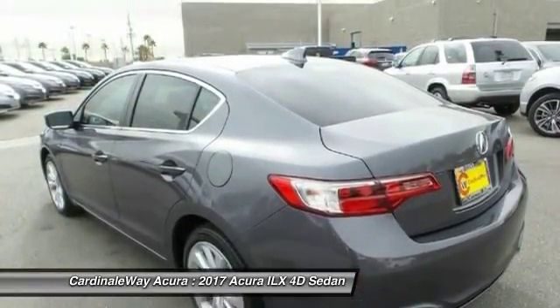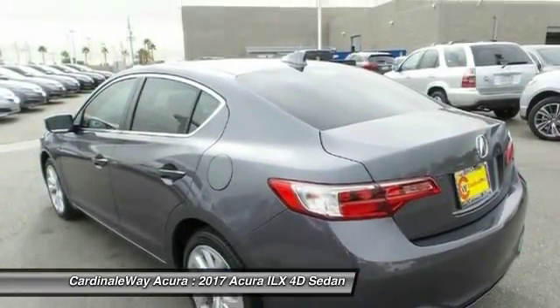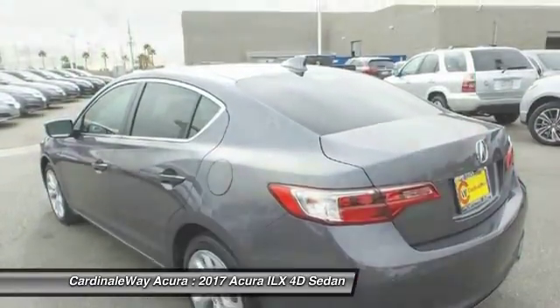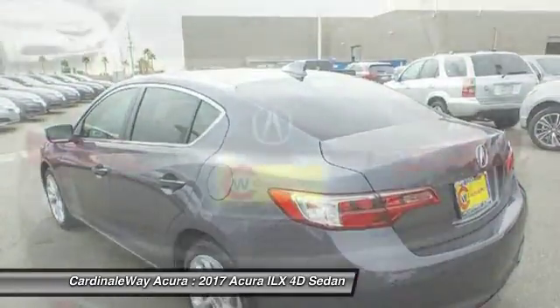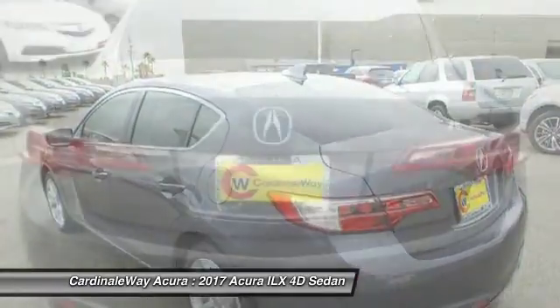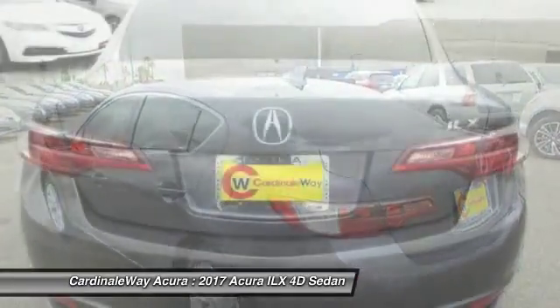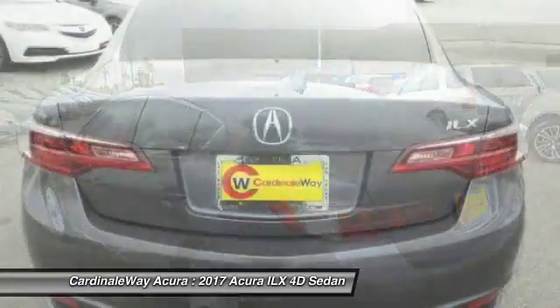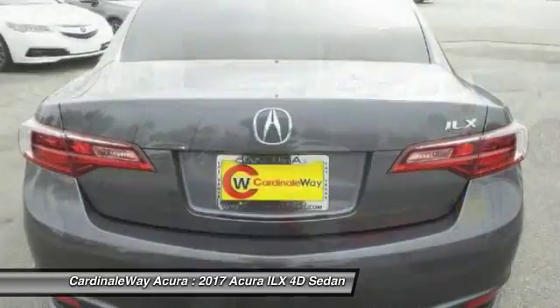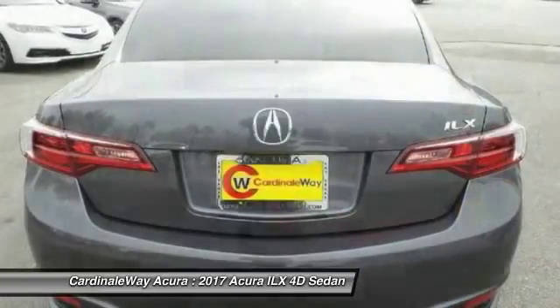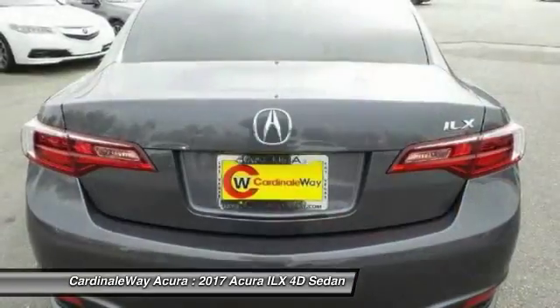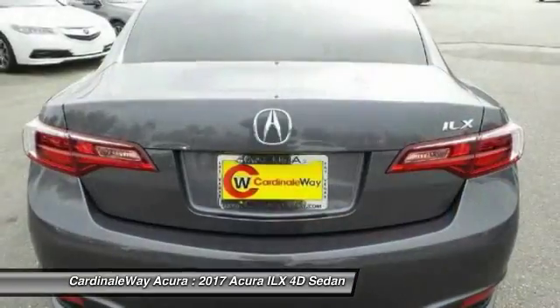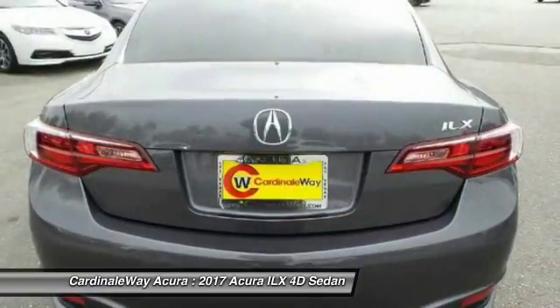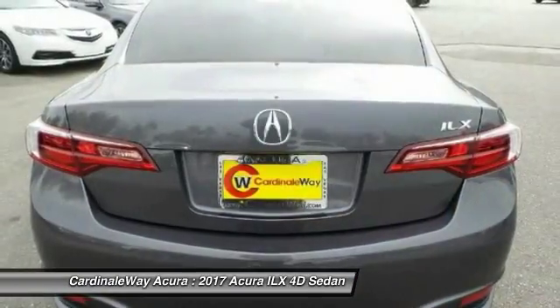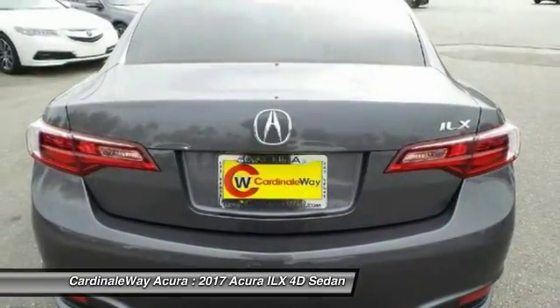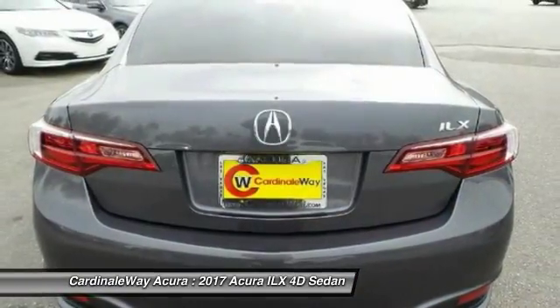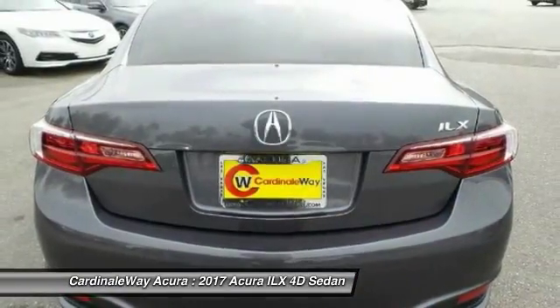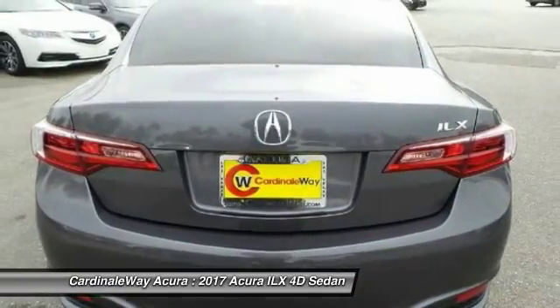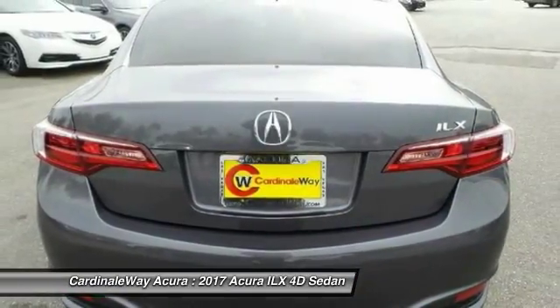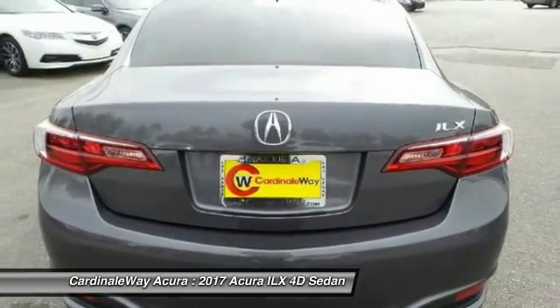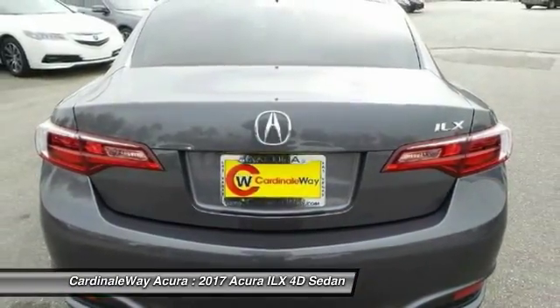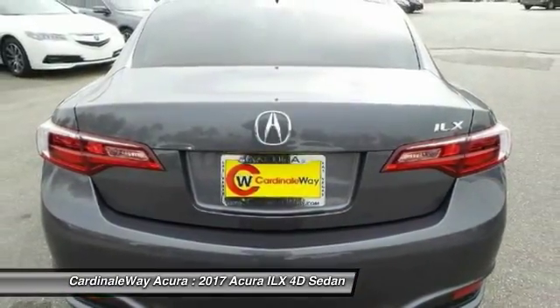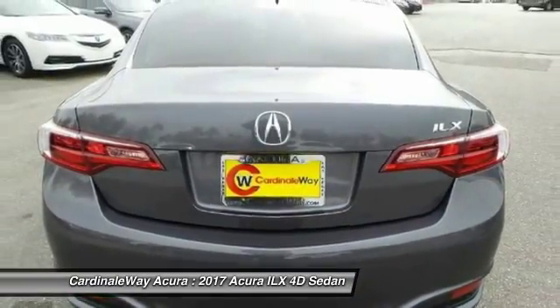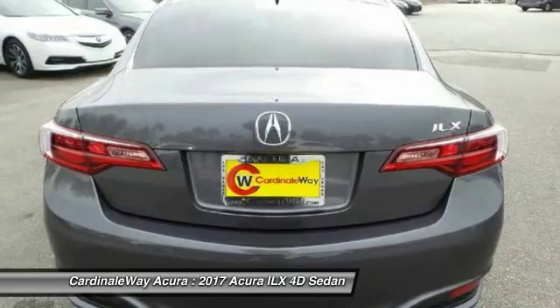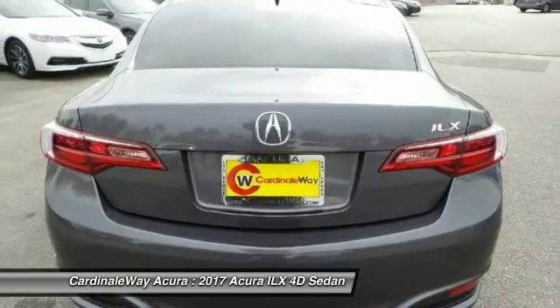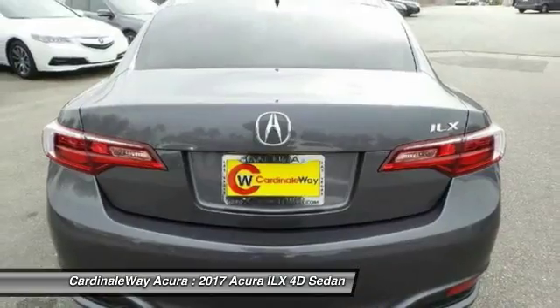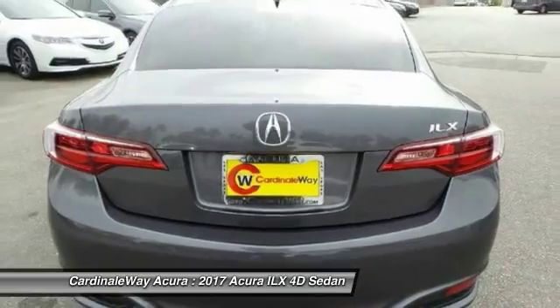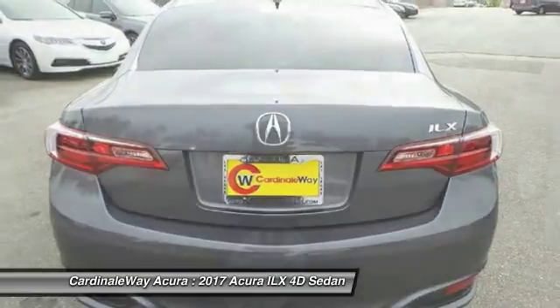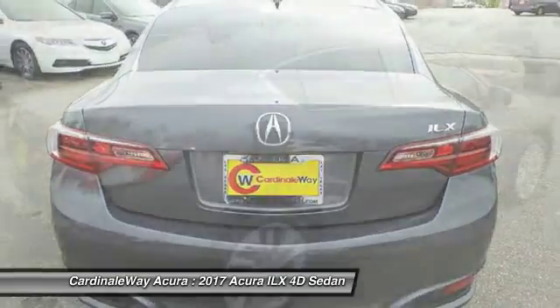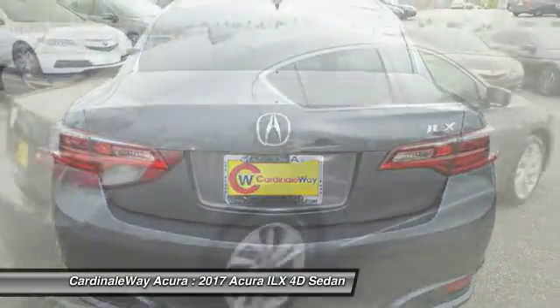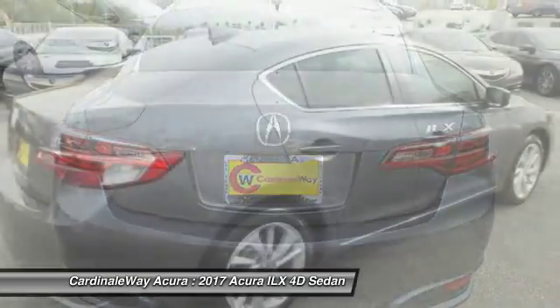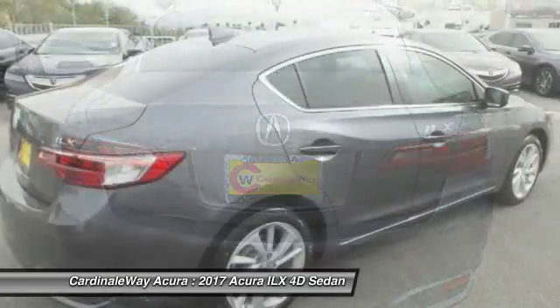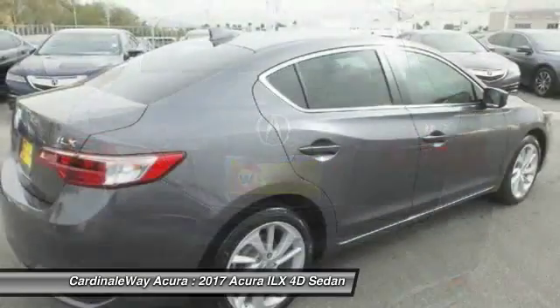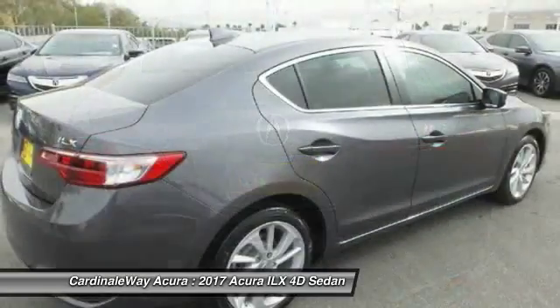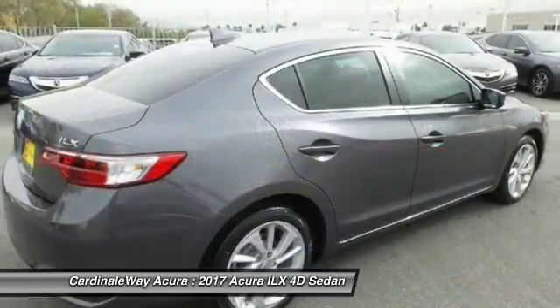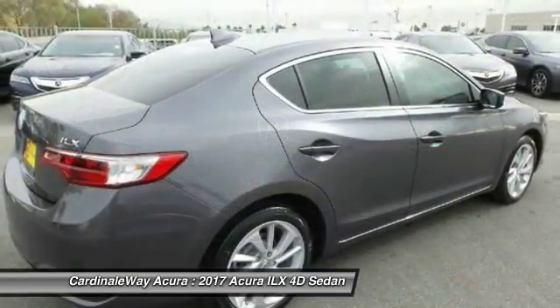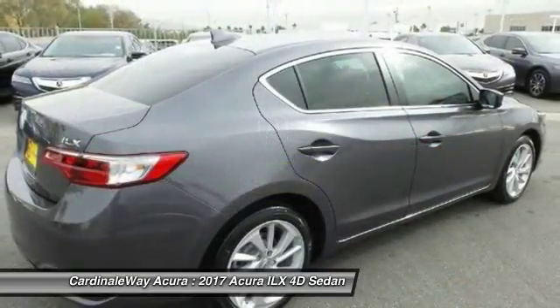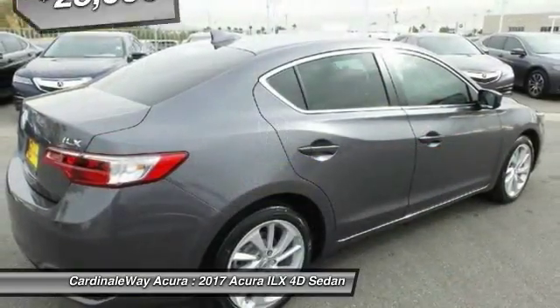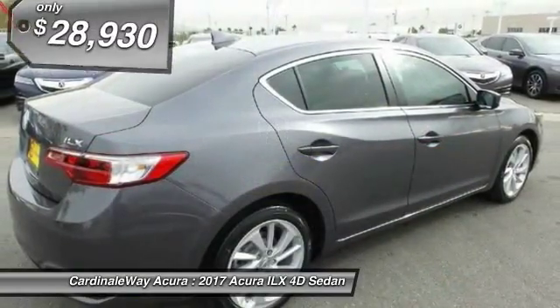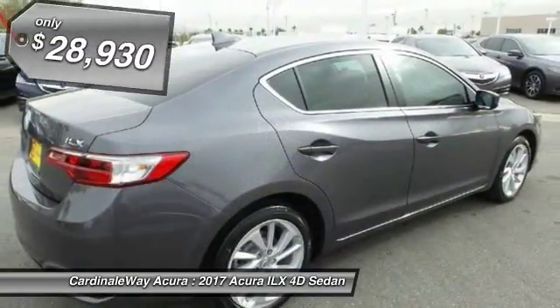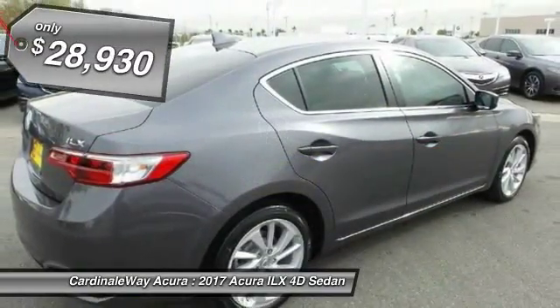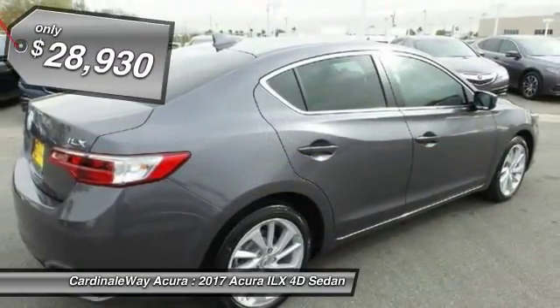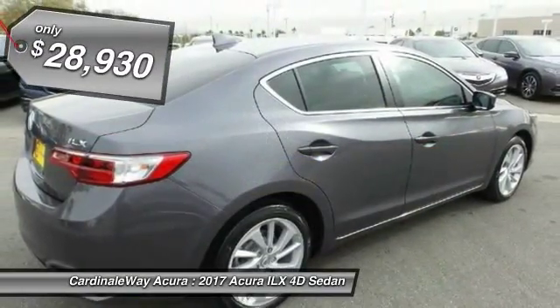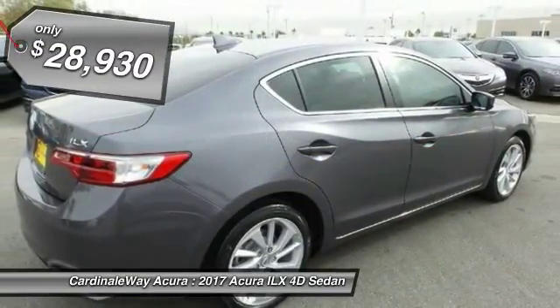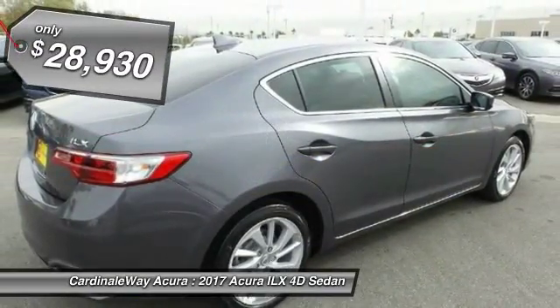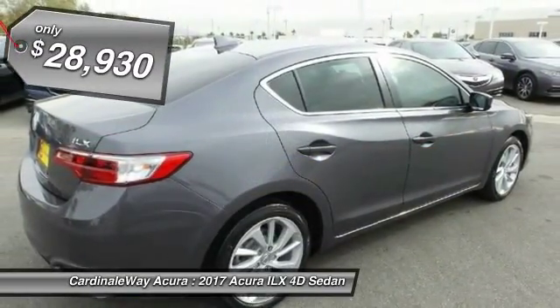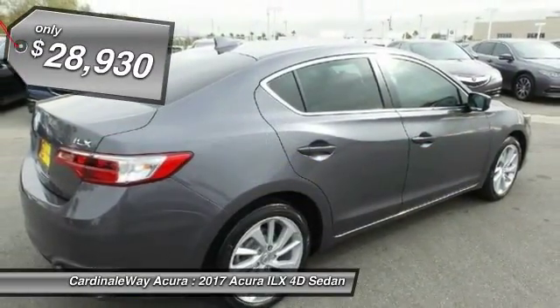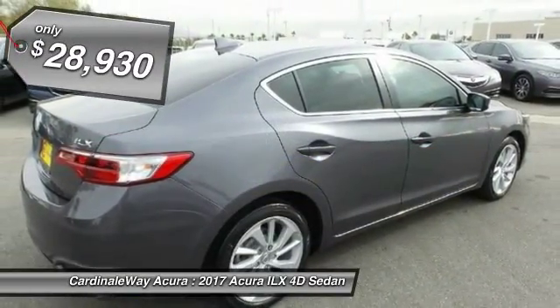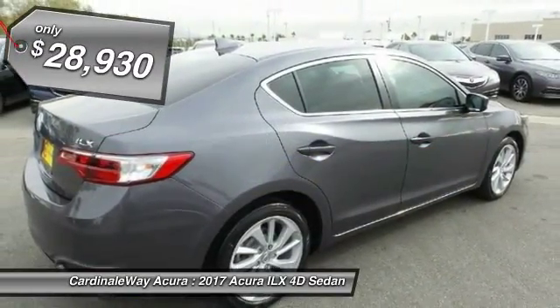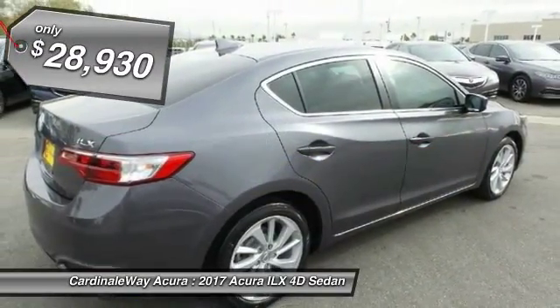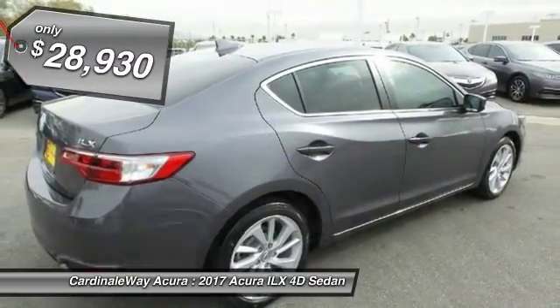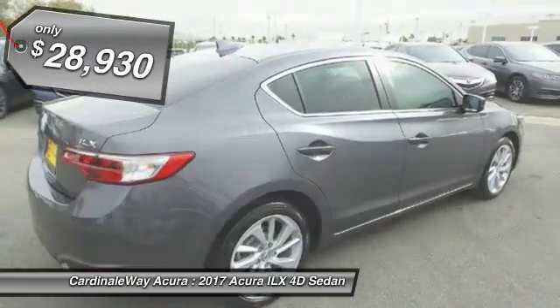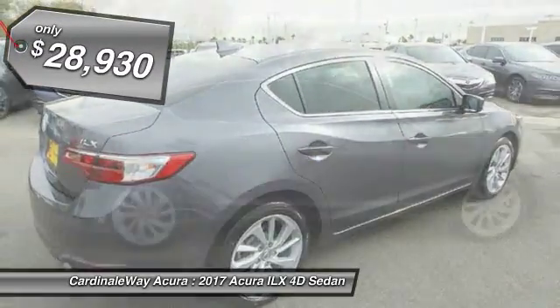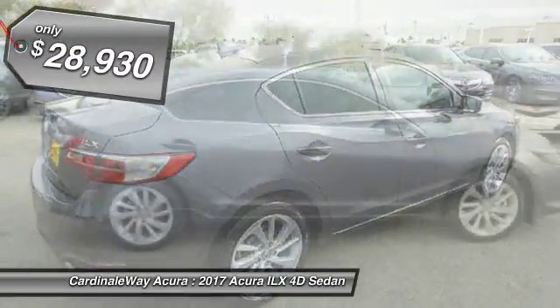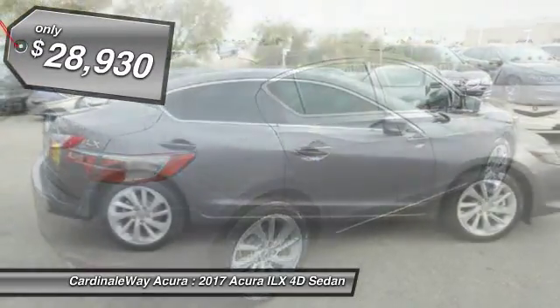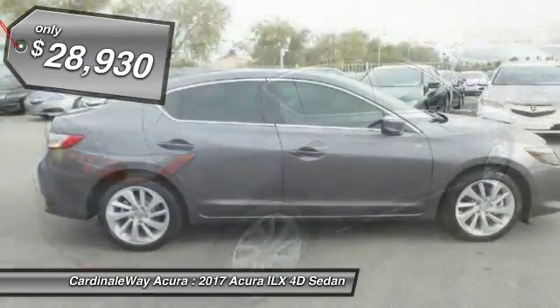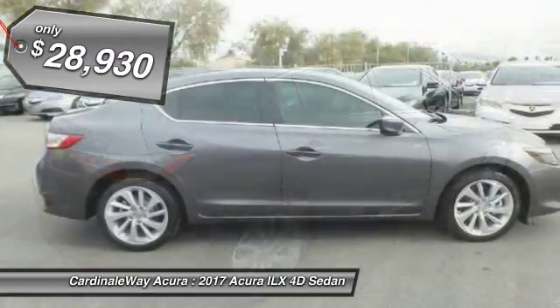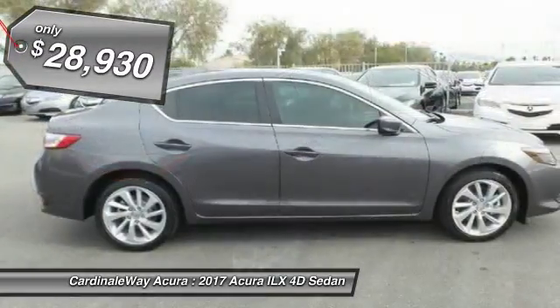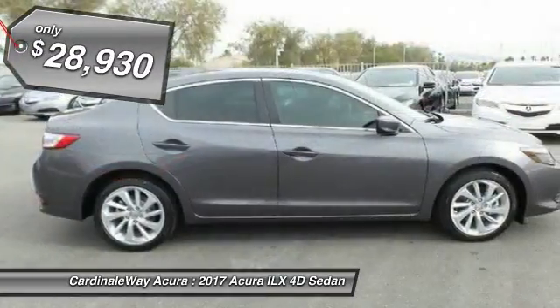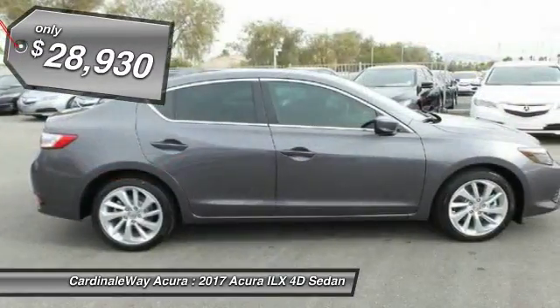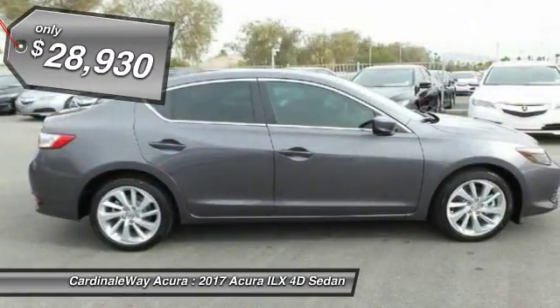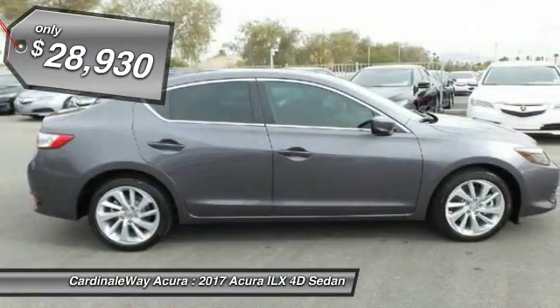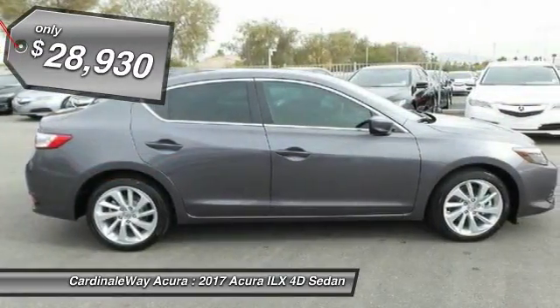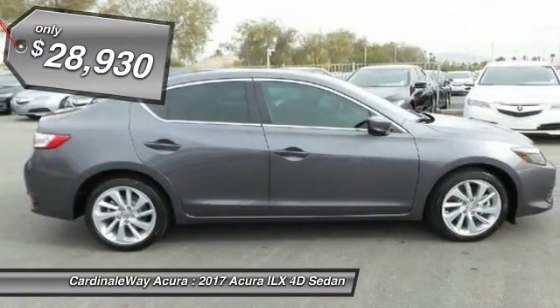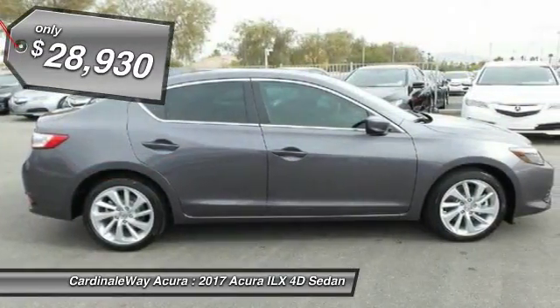If enjoying the drive is something important to you, then the ILX might be the one you are looking for, and is priced below $30,000.